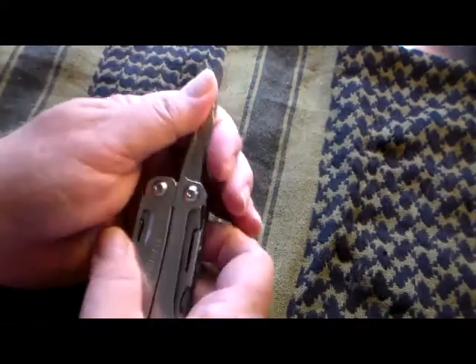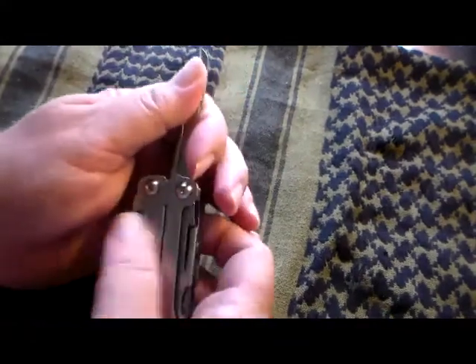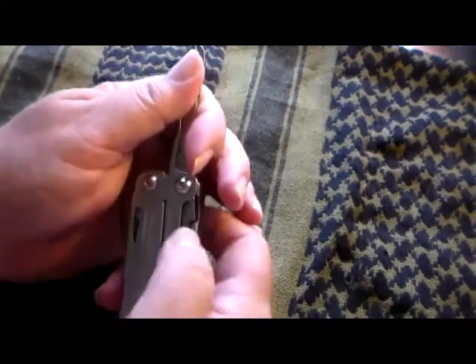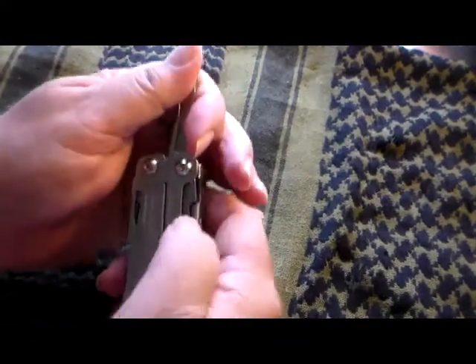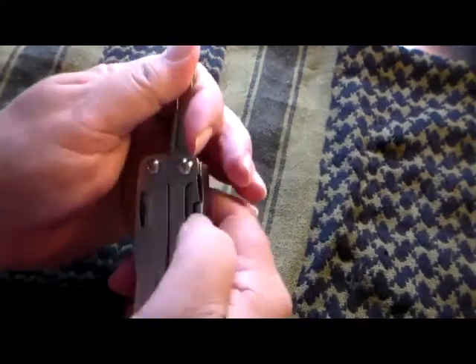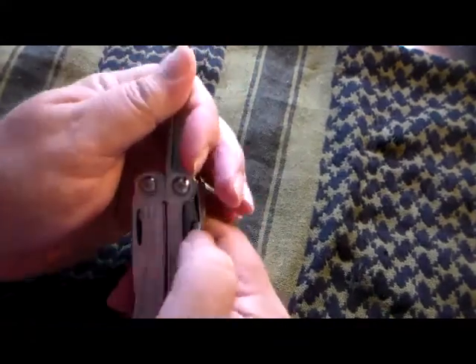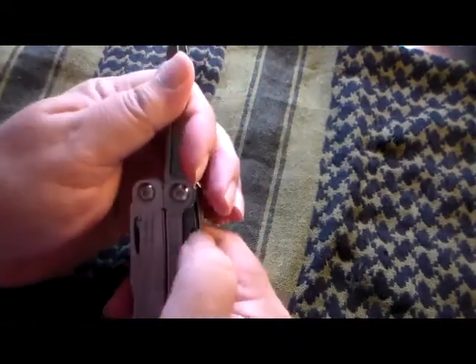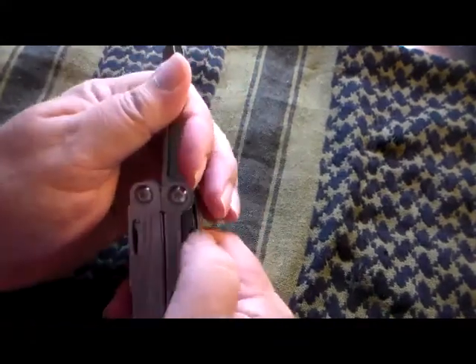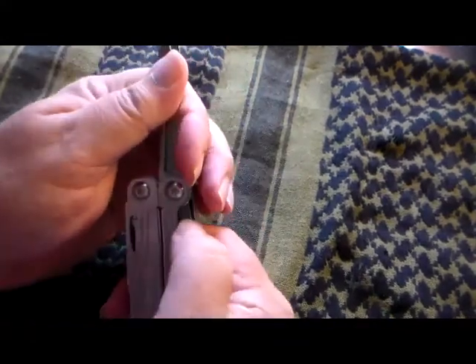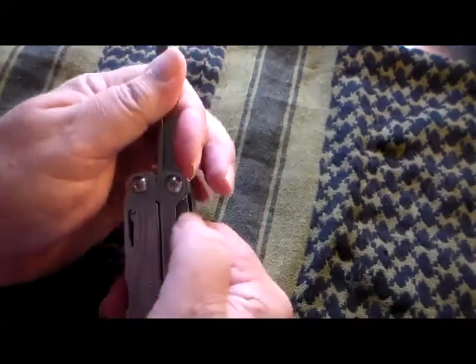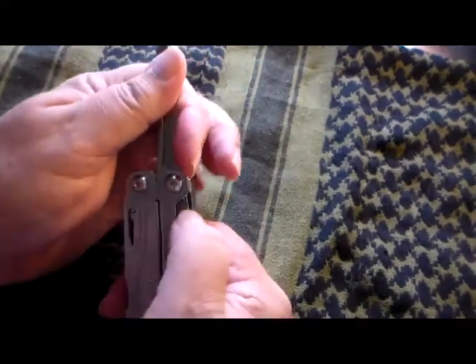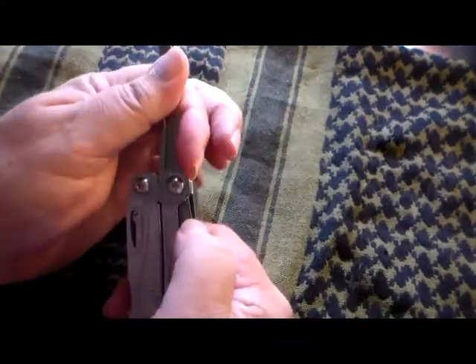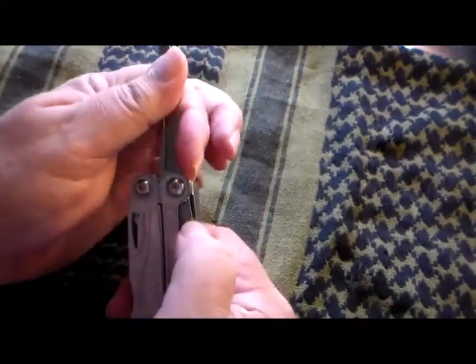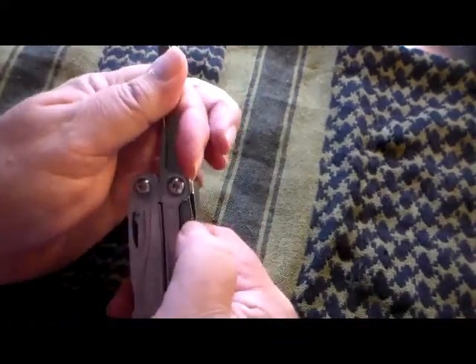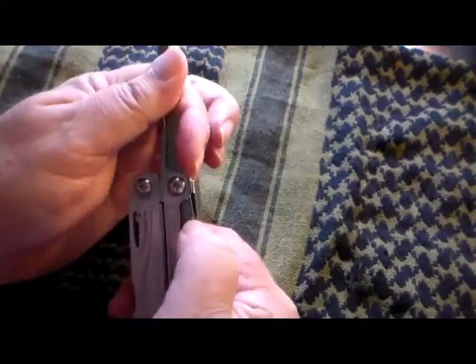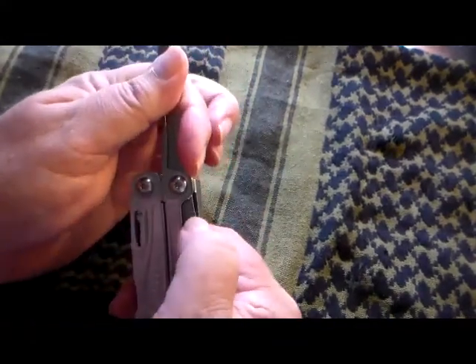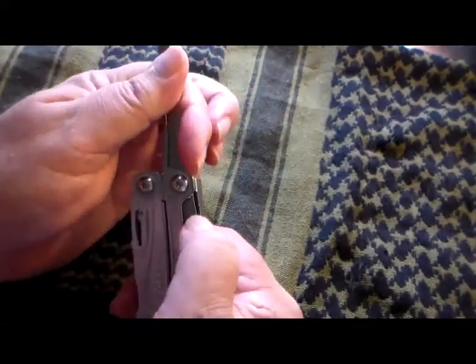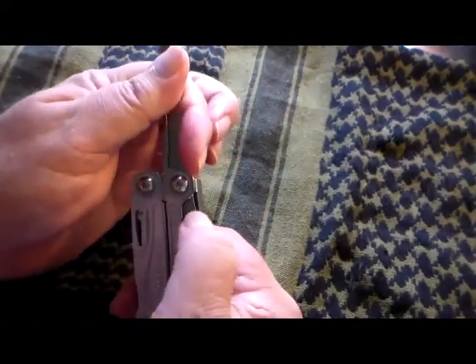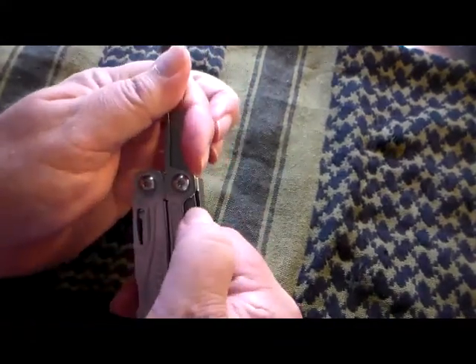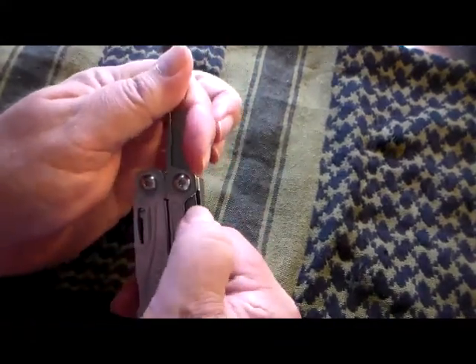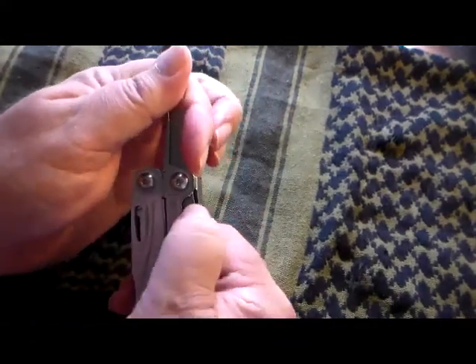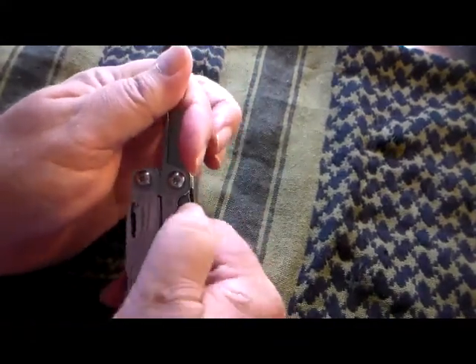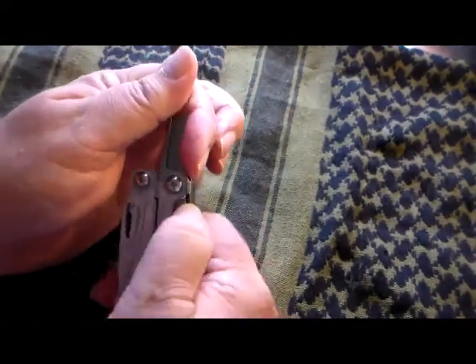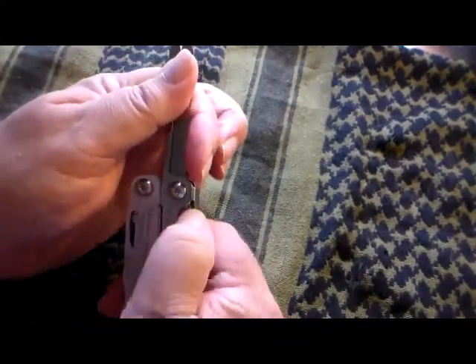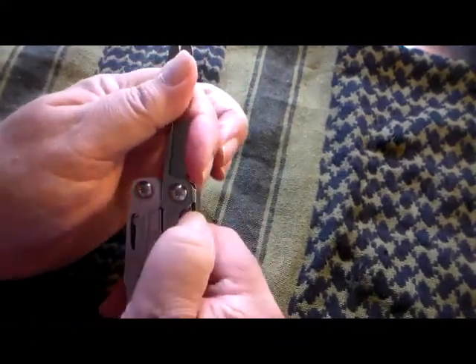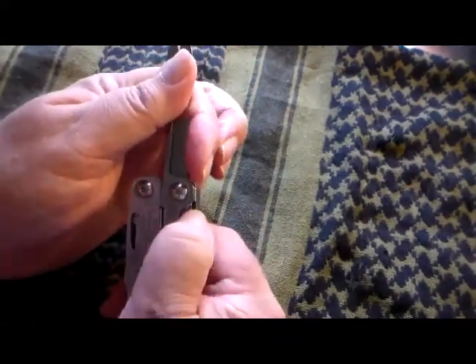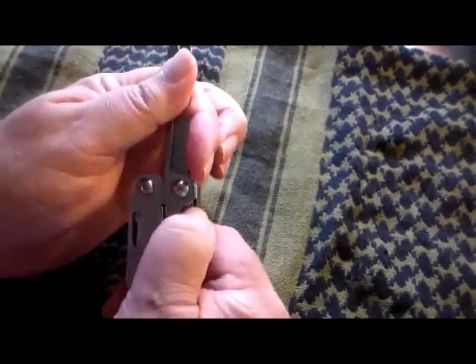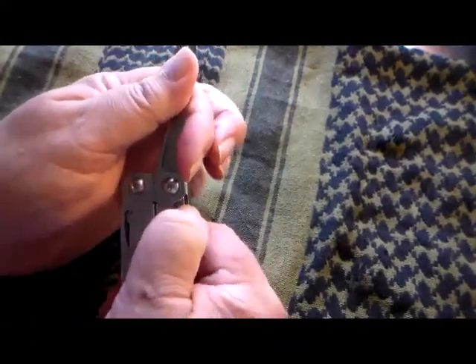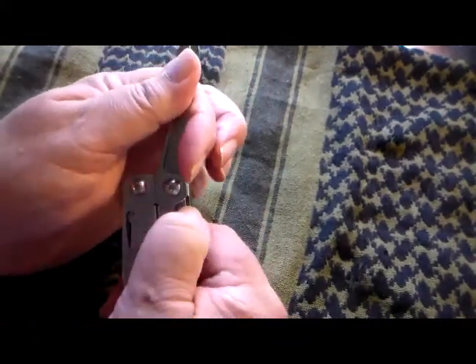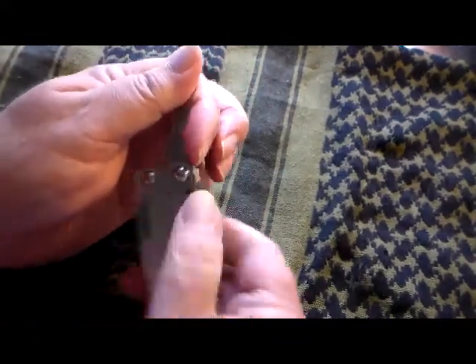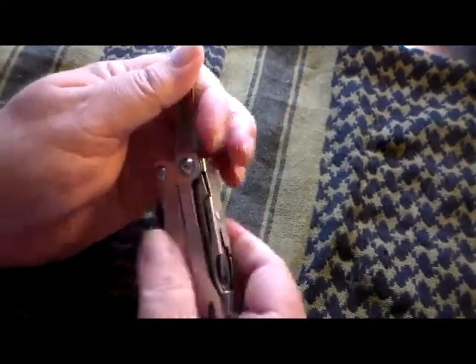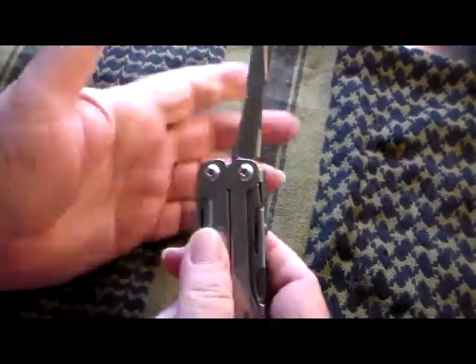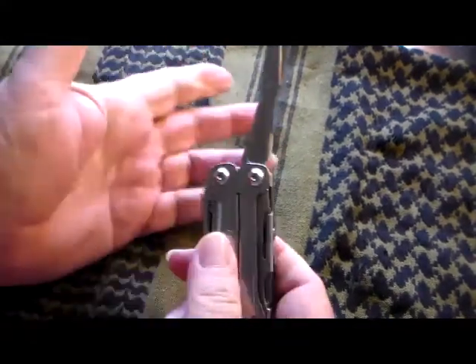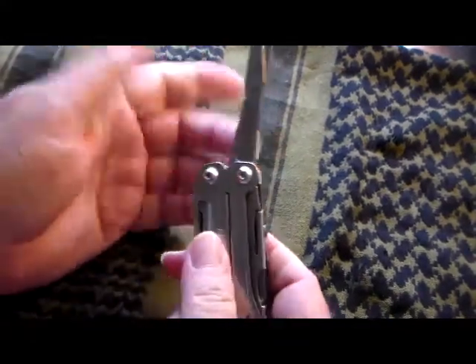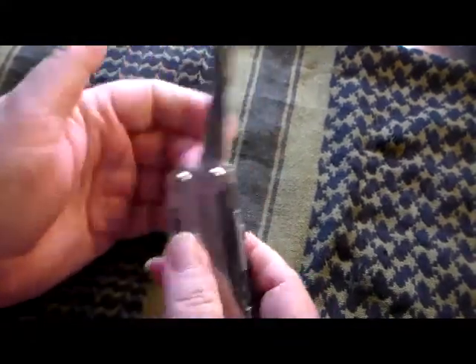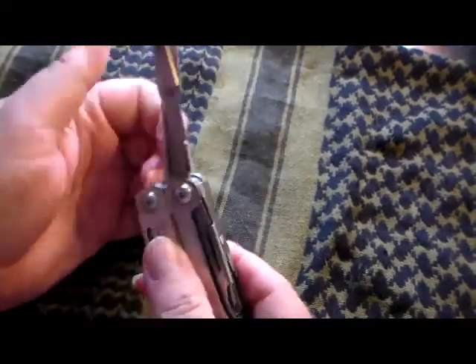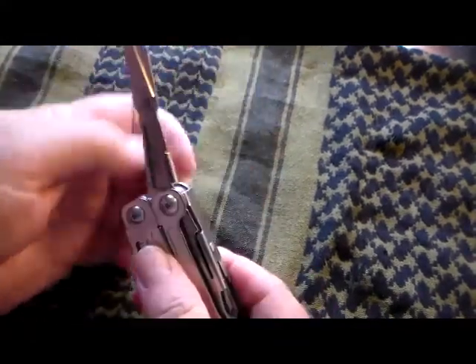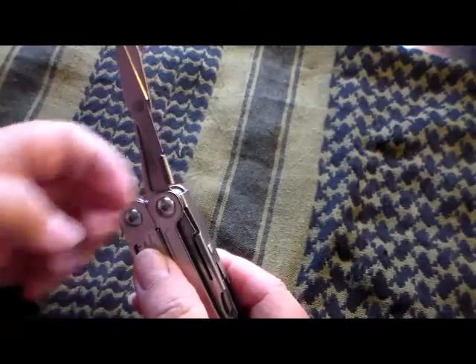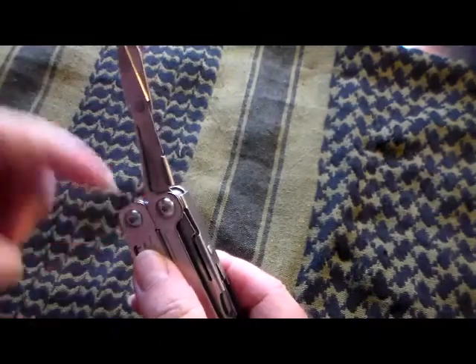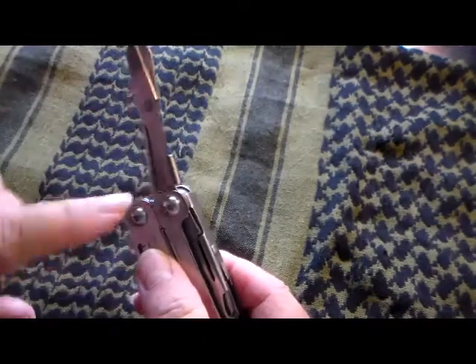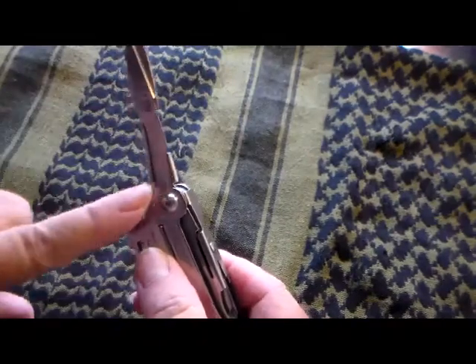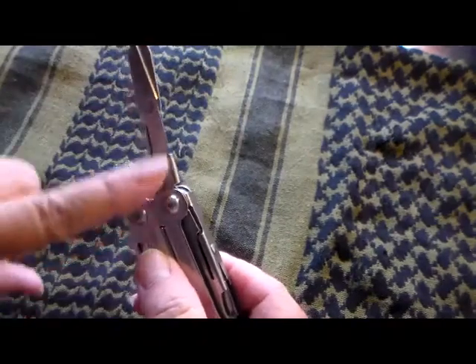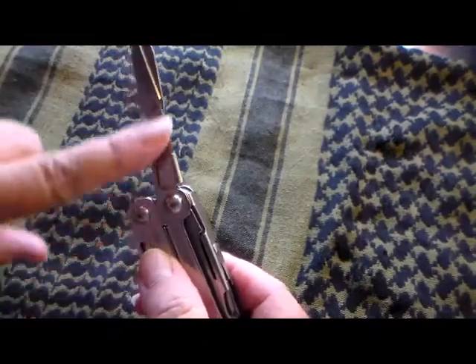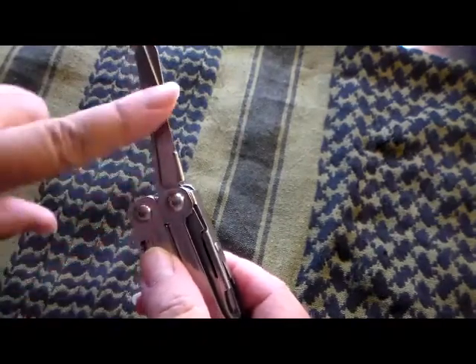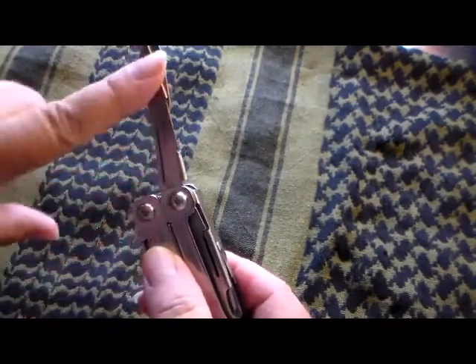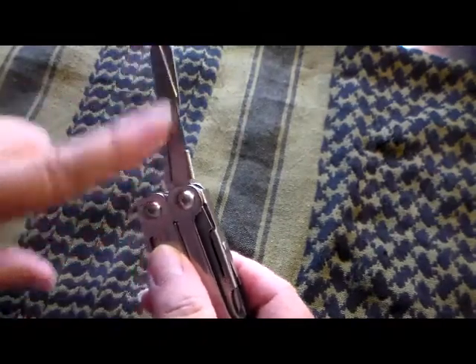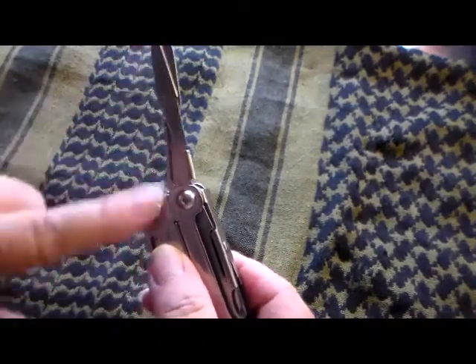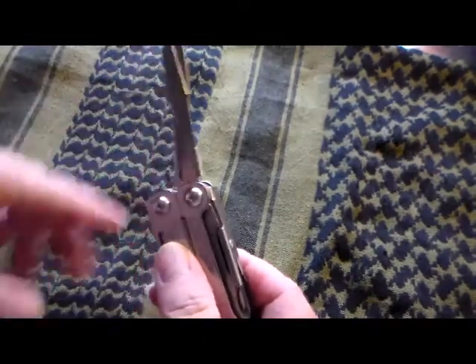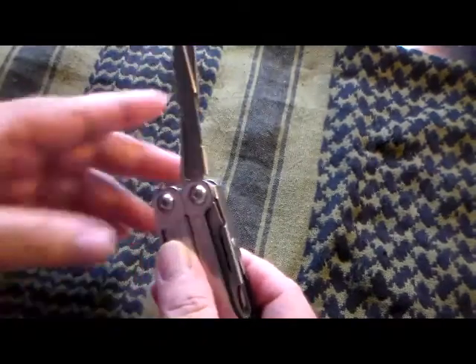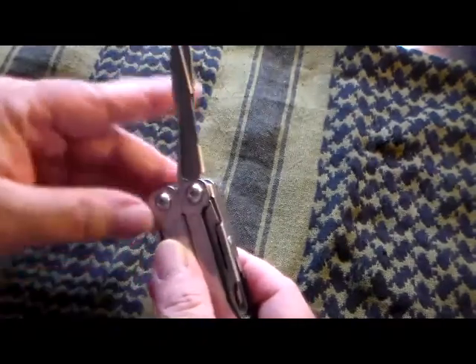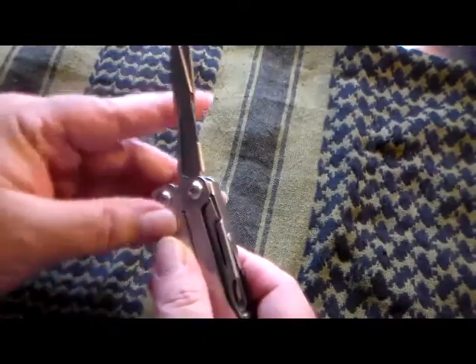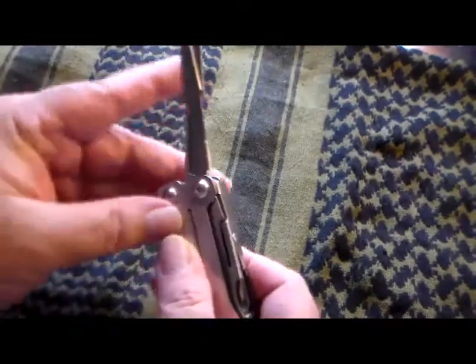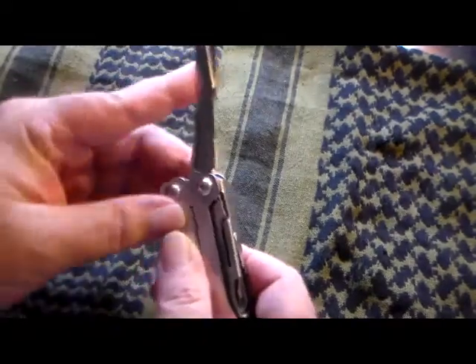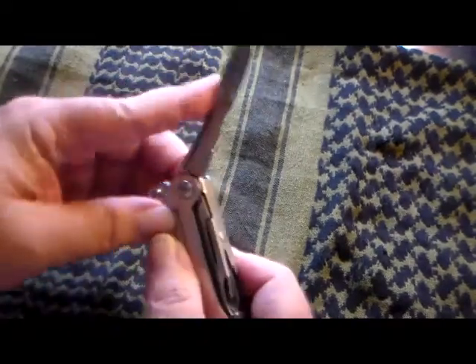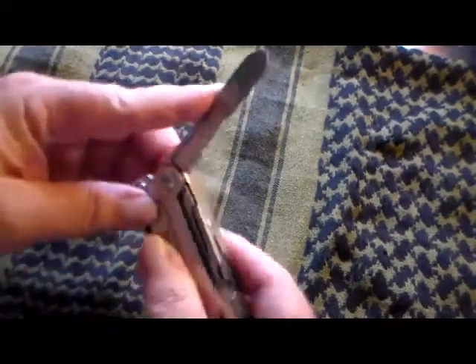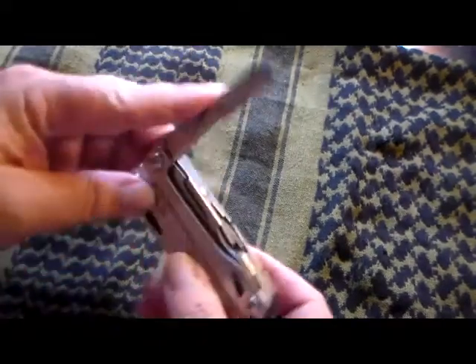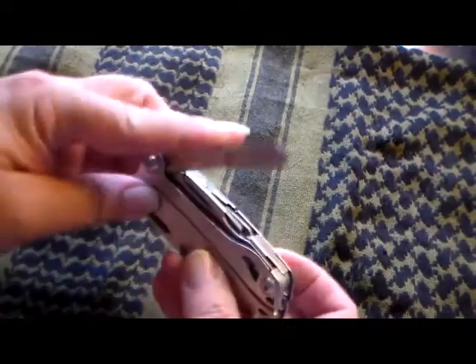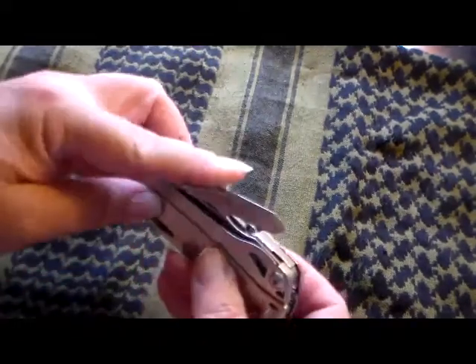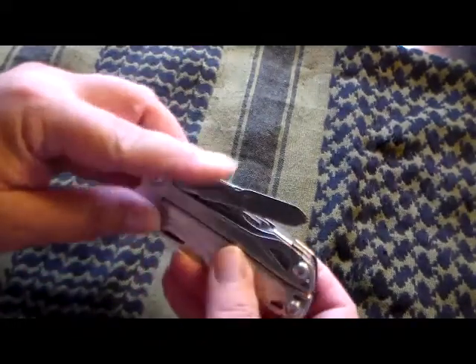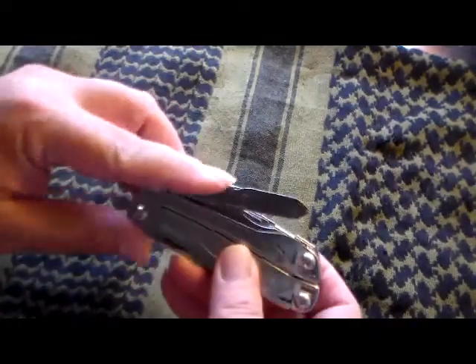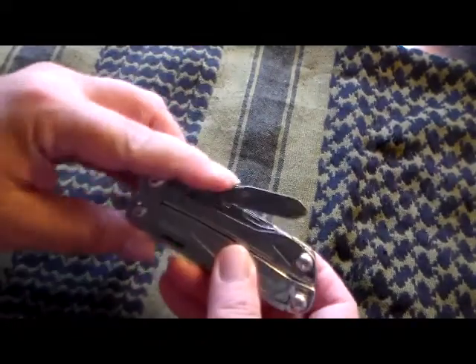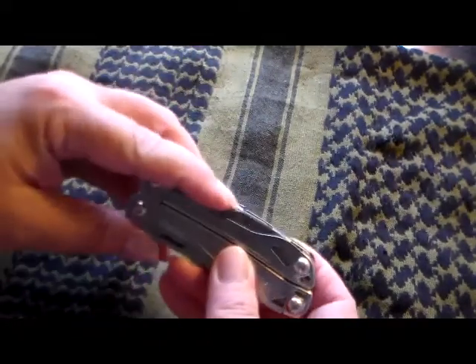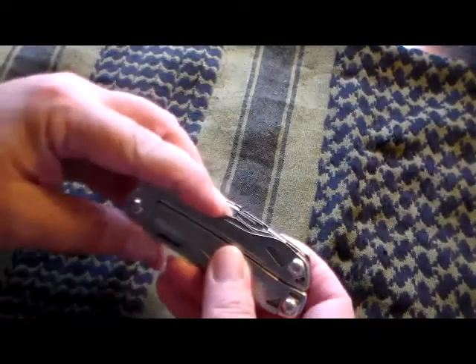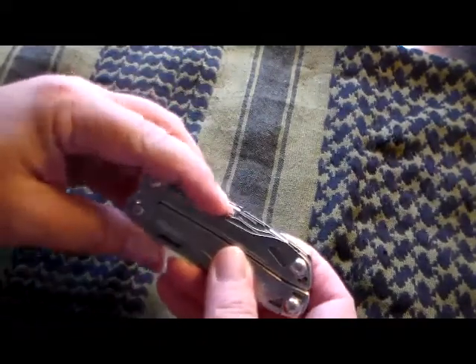Once again, it's got a little open padlock here to disengage it. Once it disengages, the scissors lock closed. That's kind of nice.